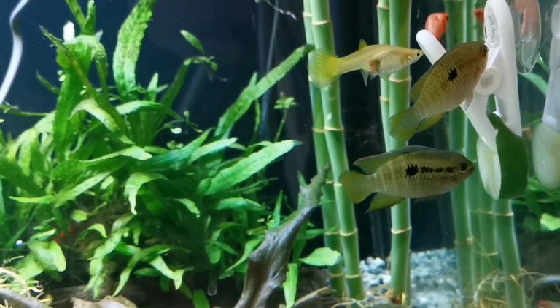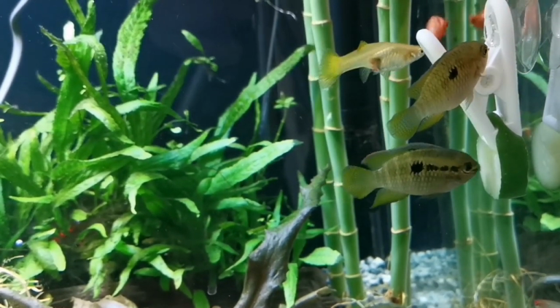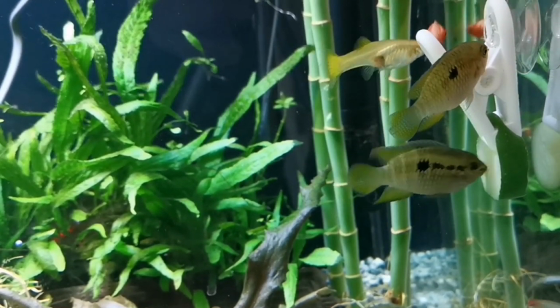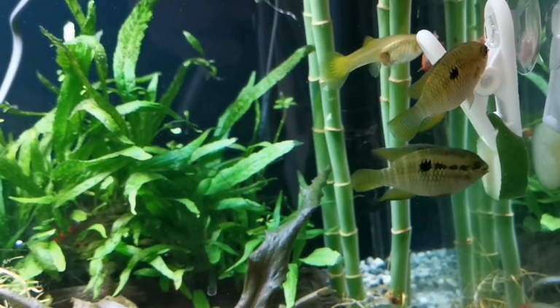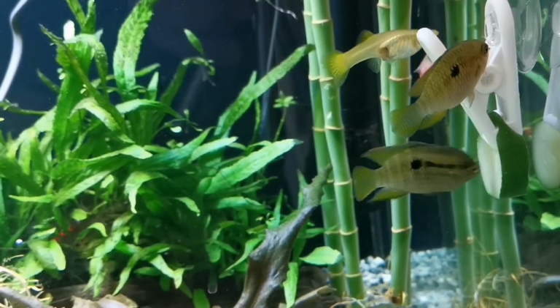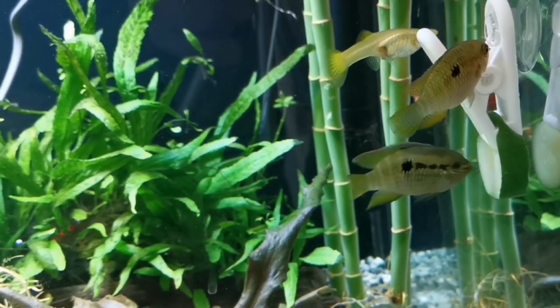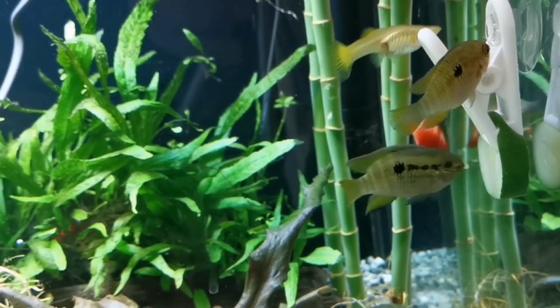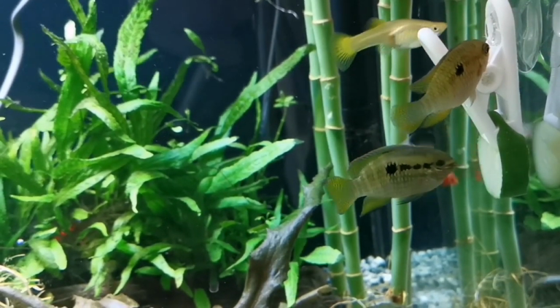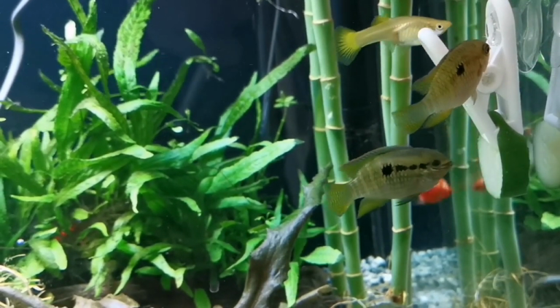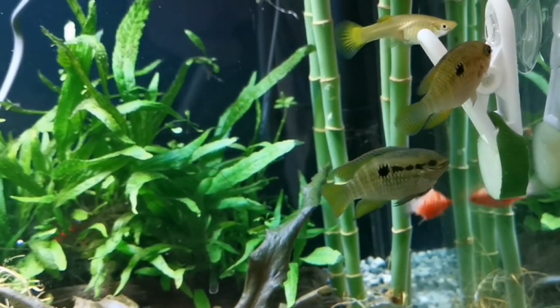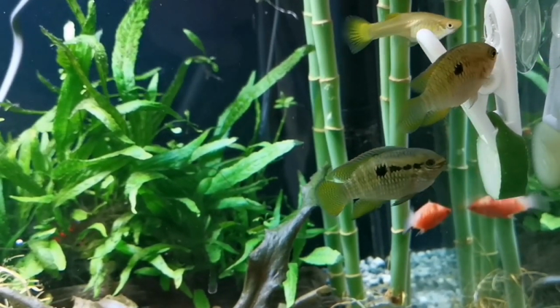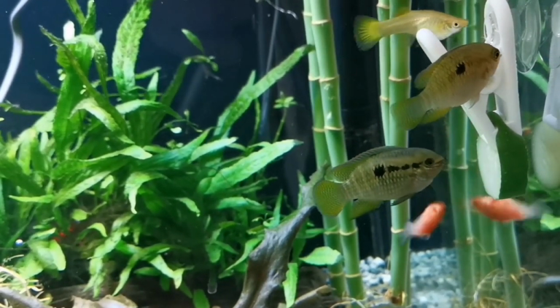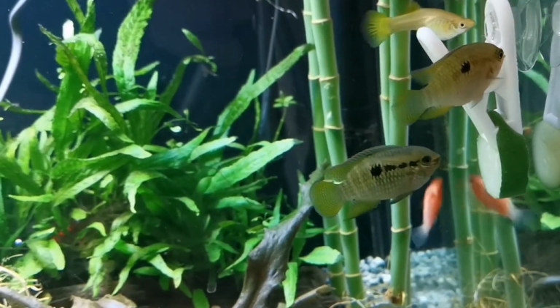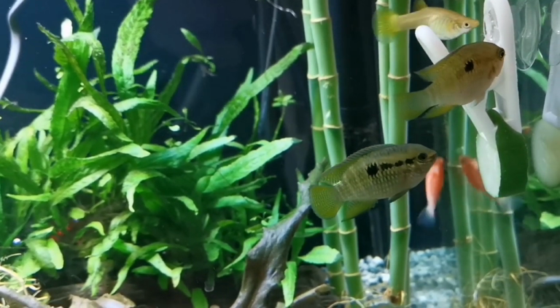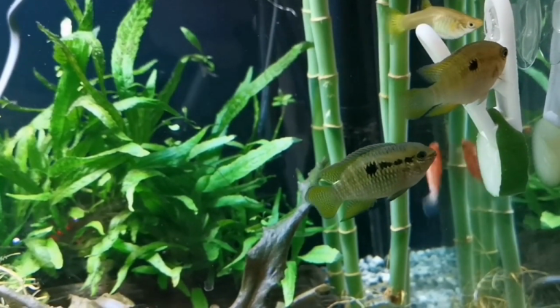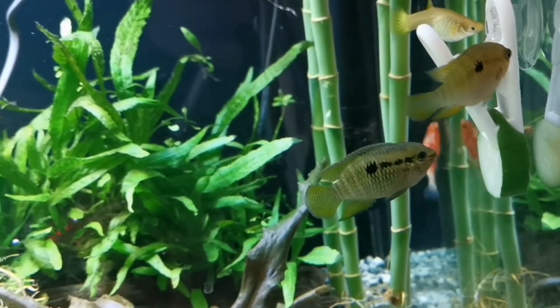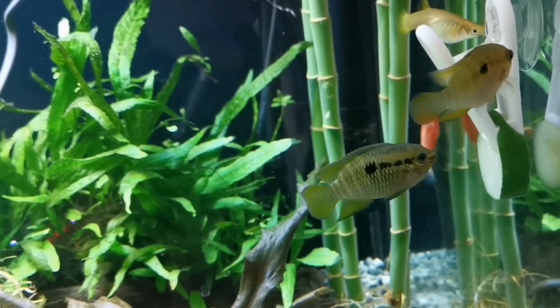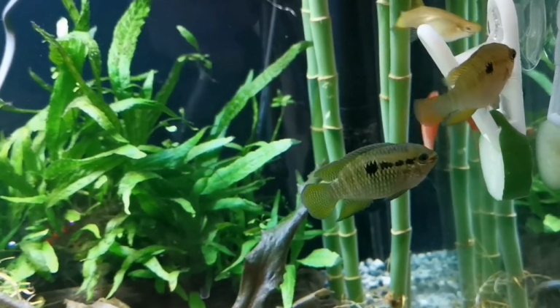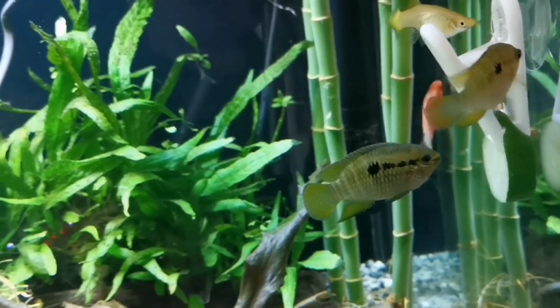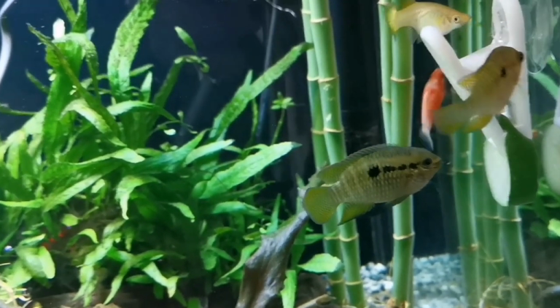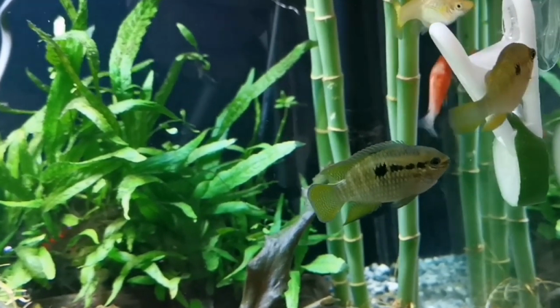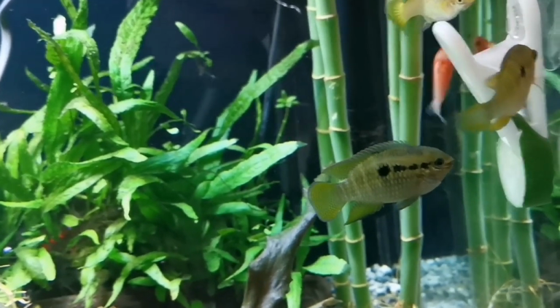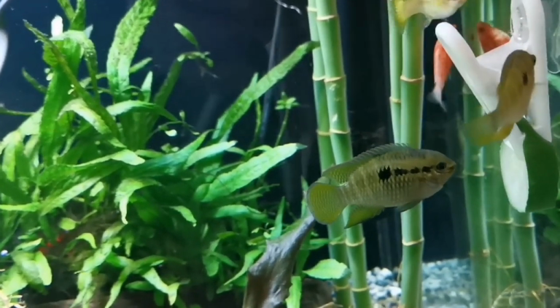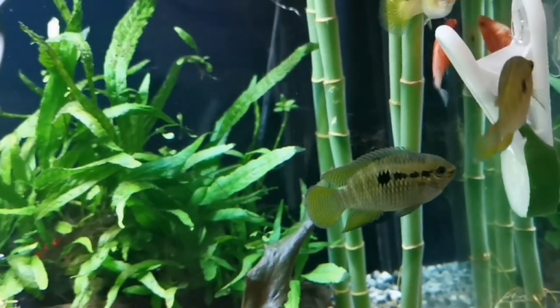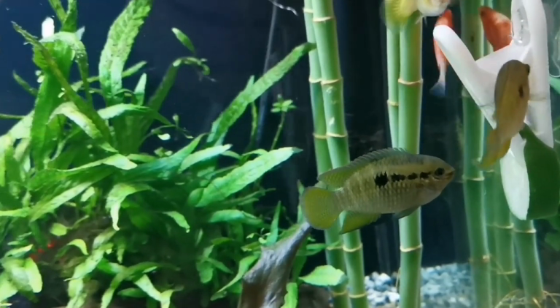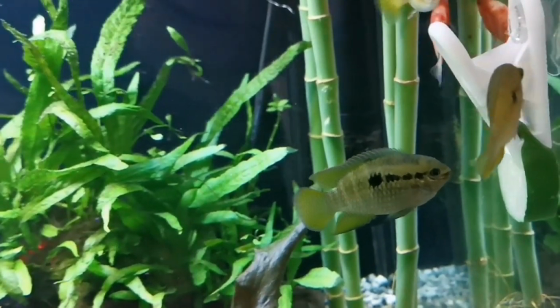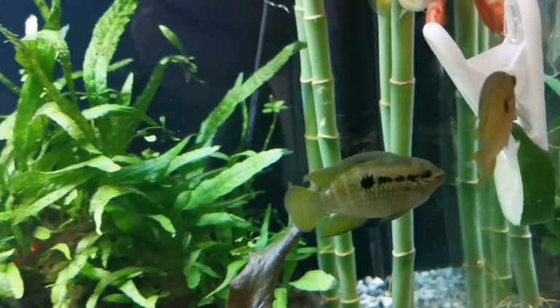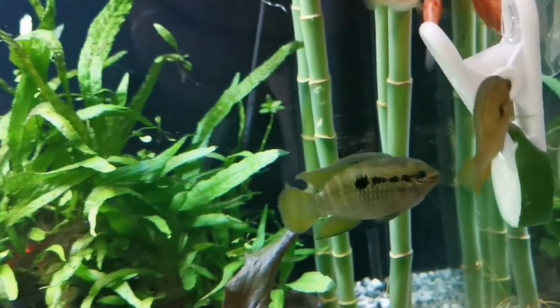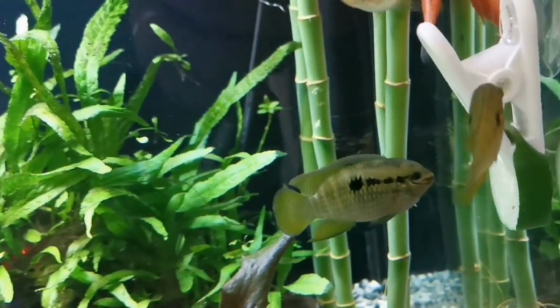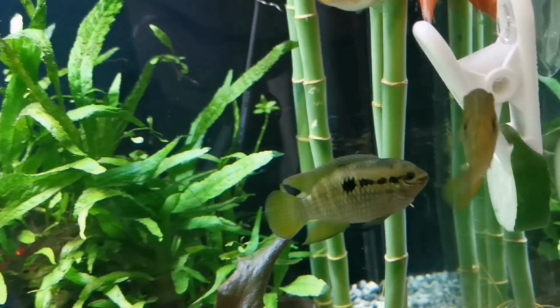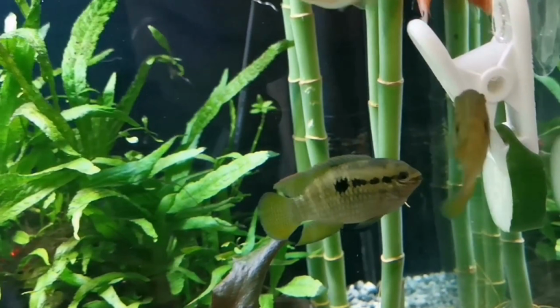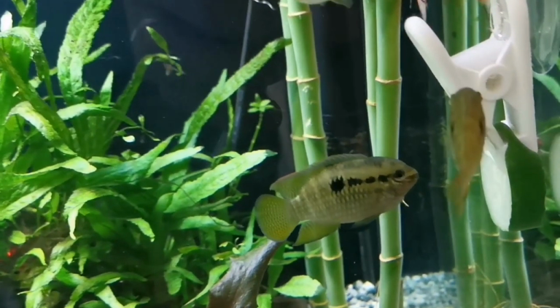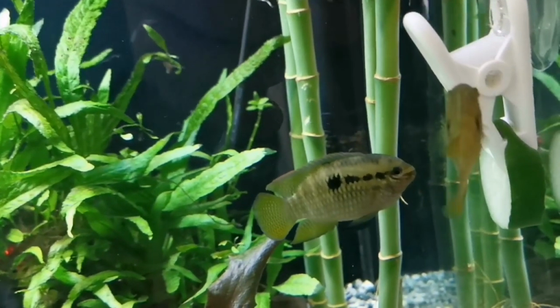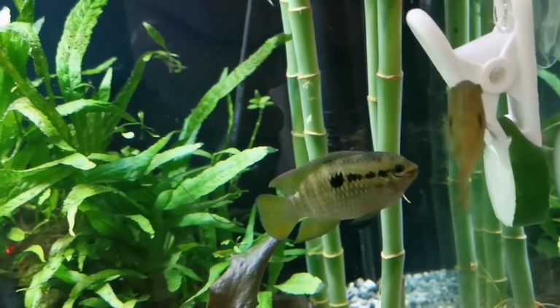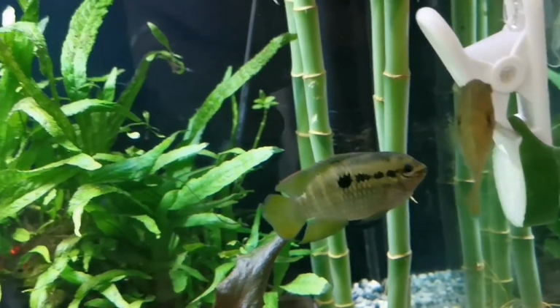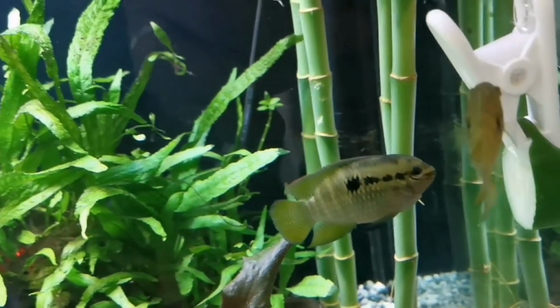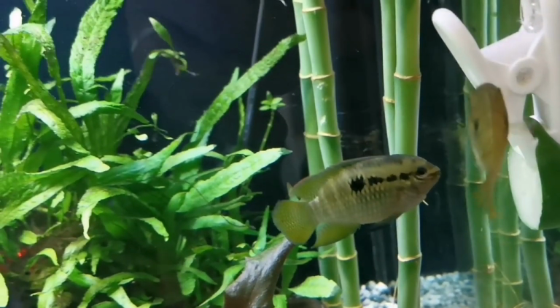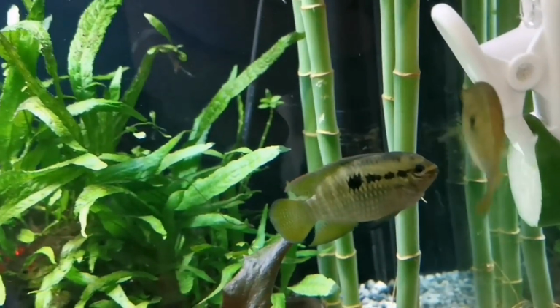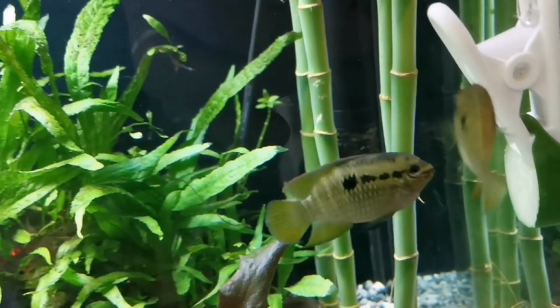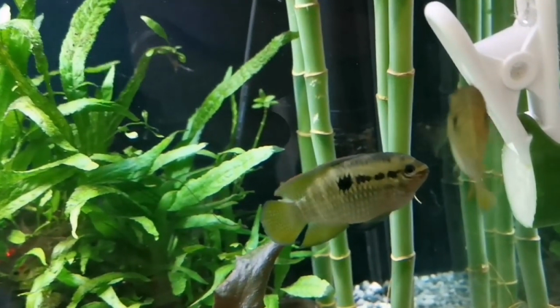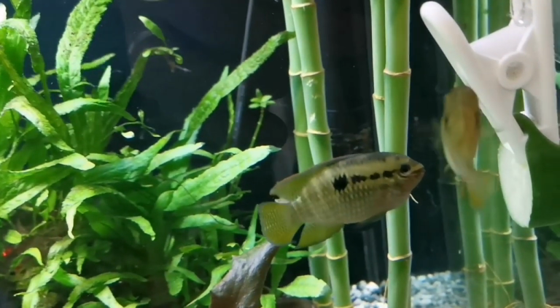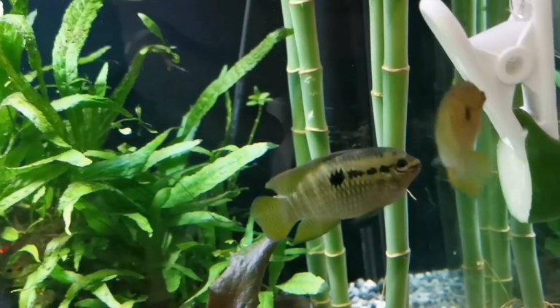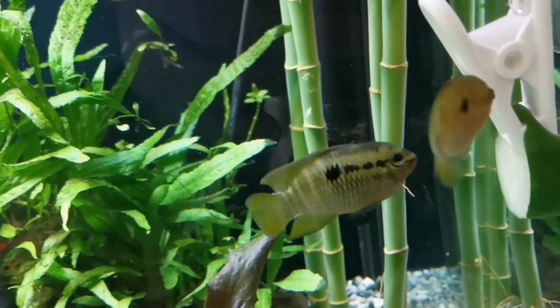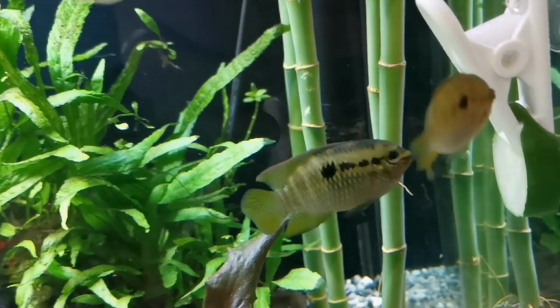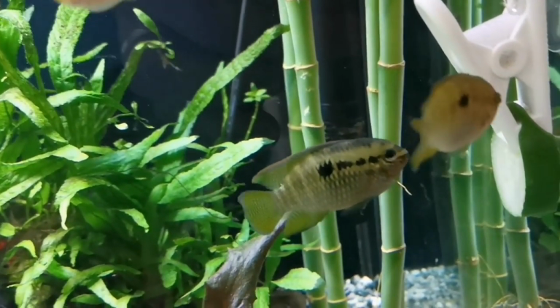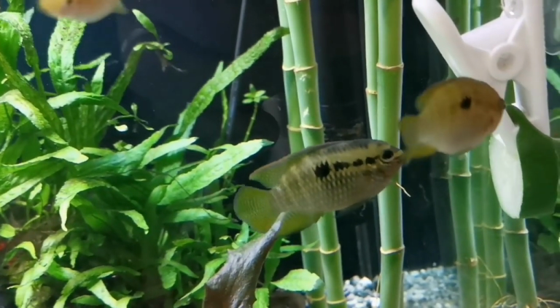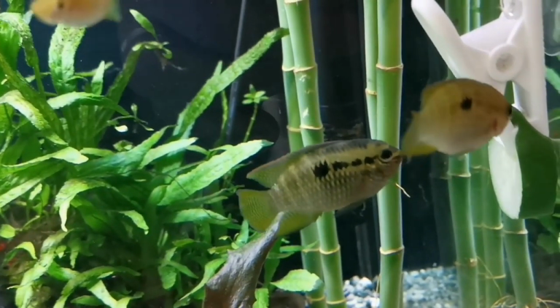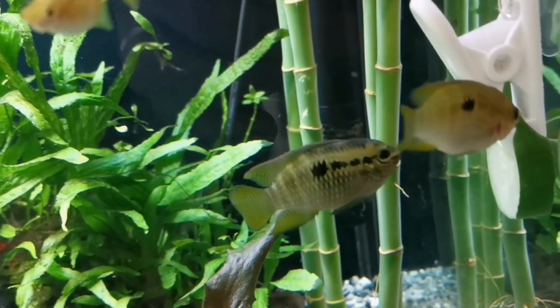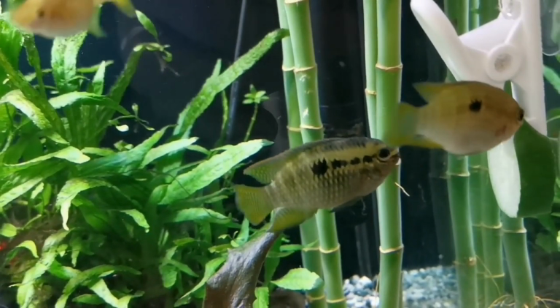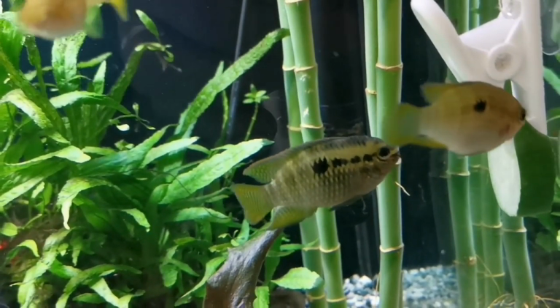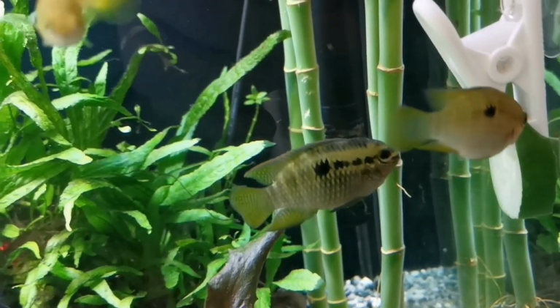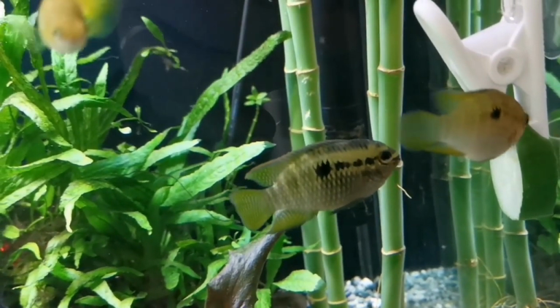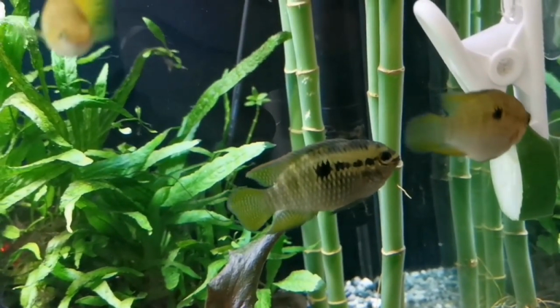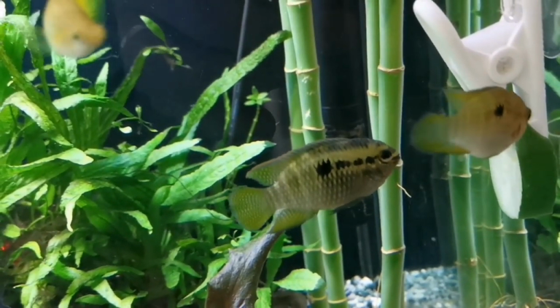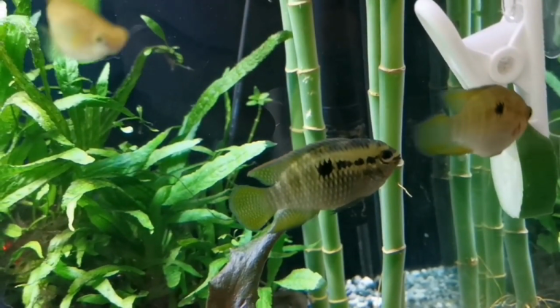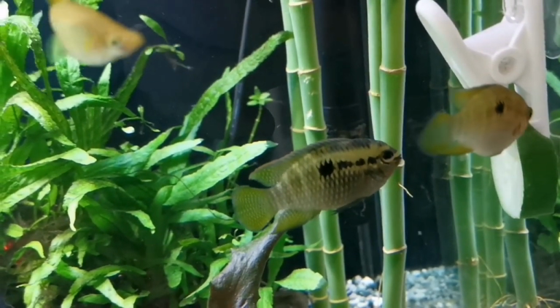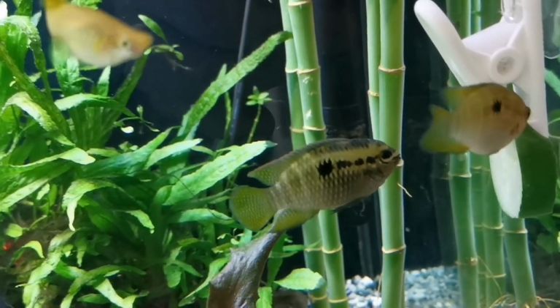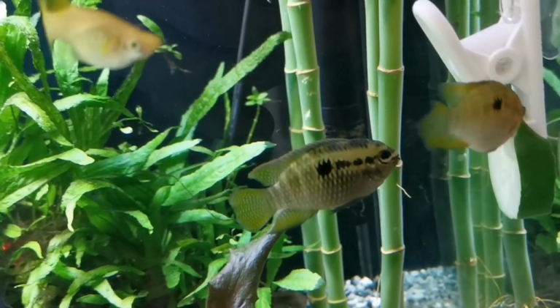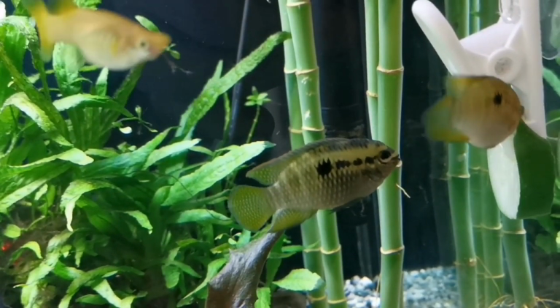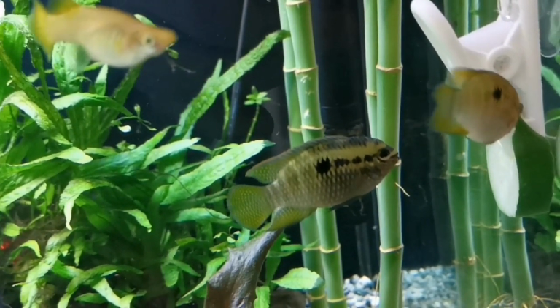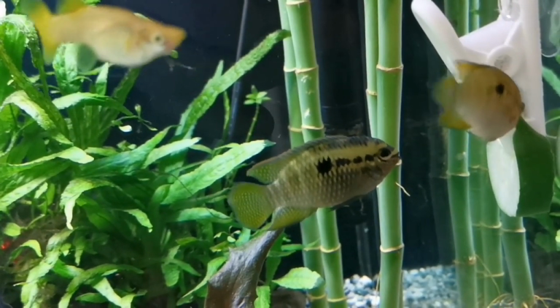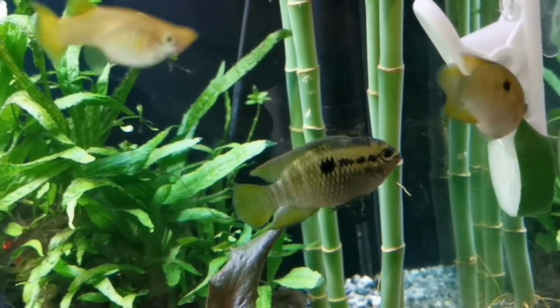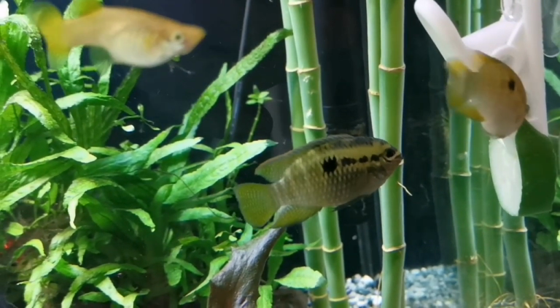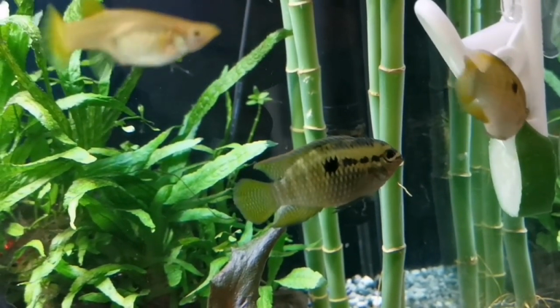Now it can take some fish a wee while to work out what it is, but give them time and they'll figure it out no problem.